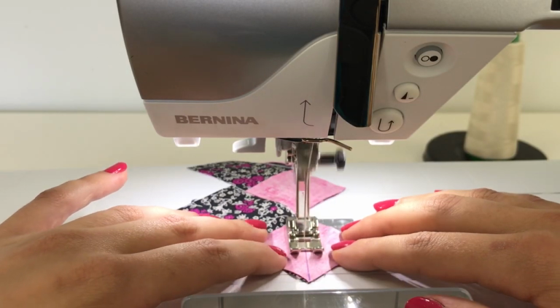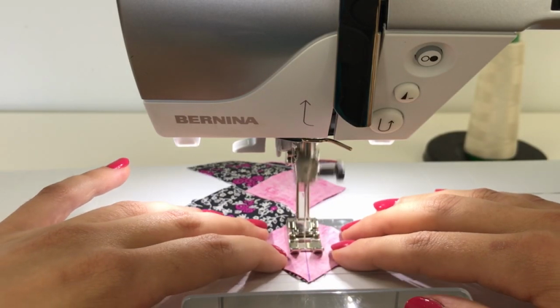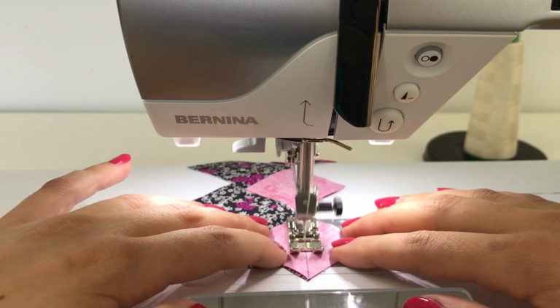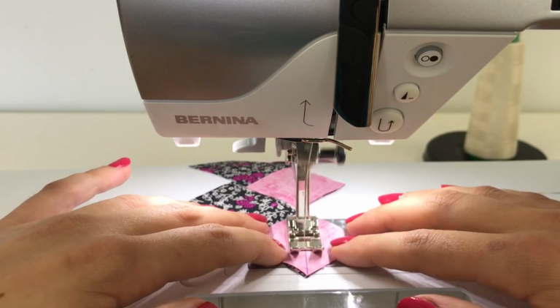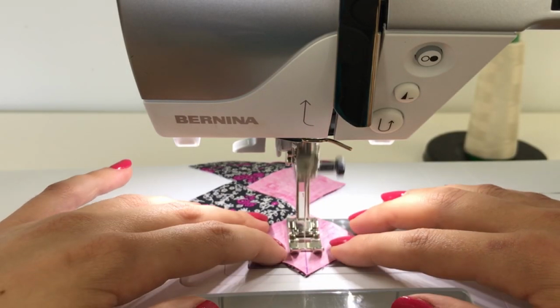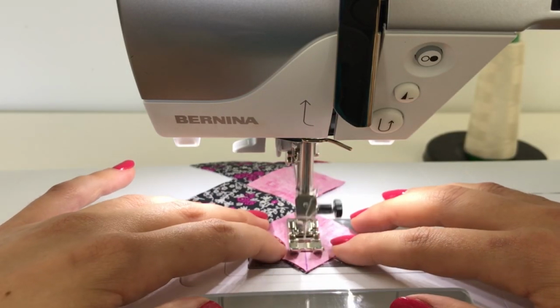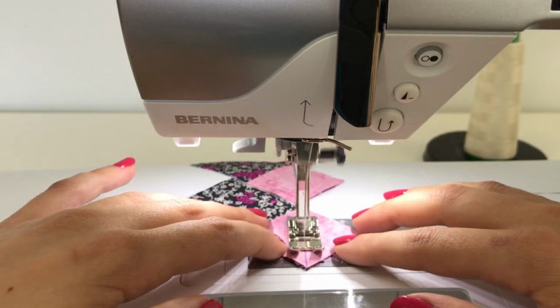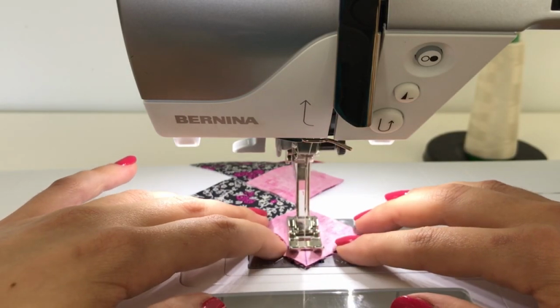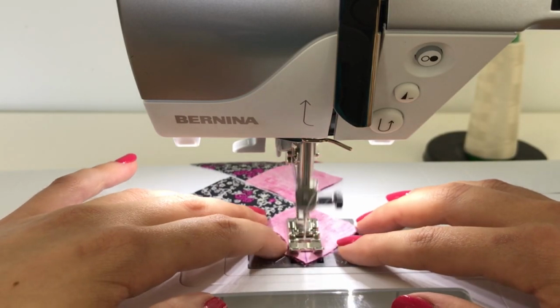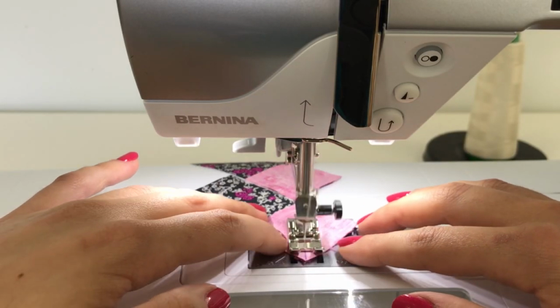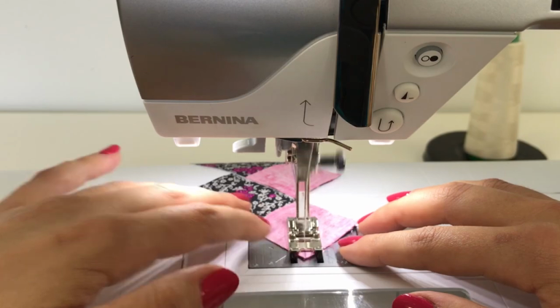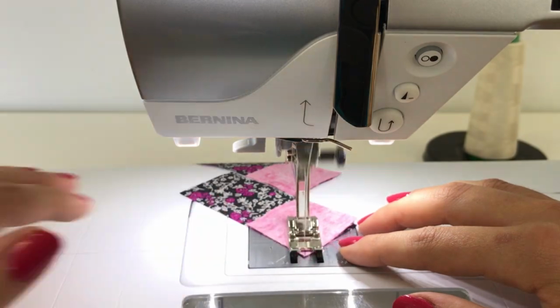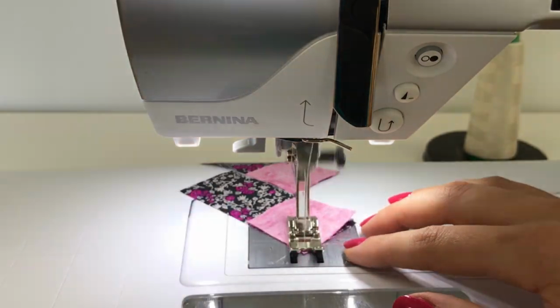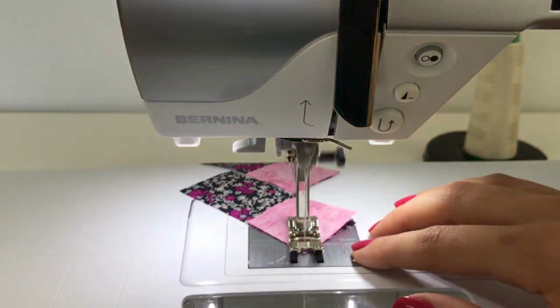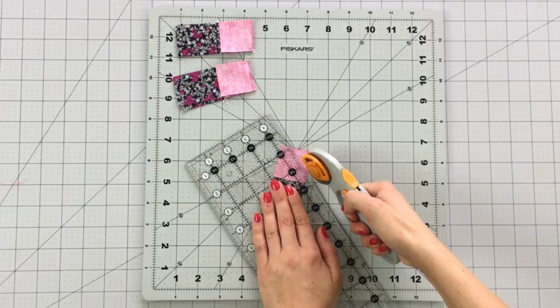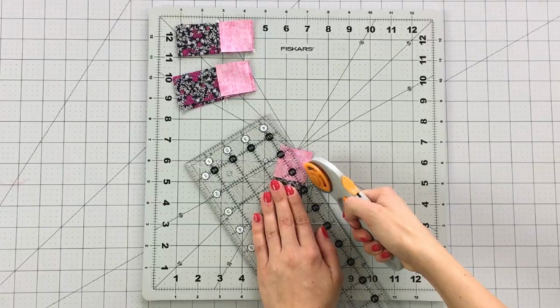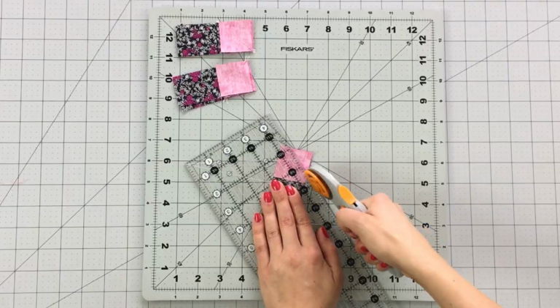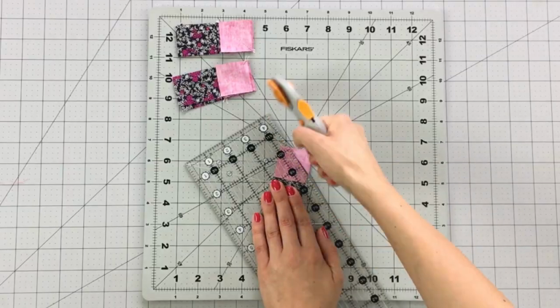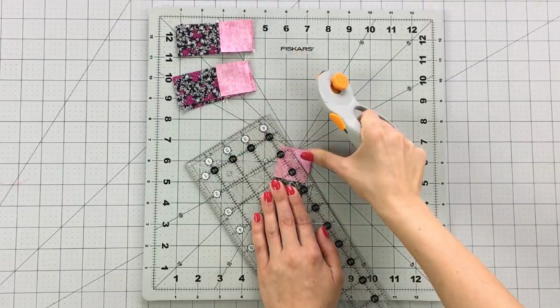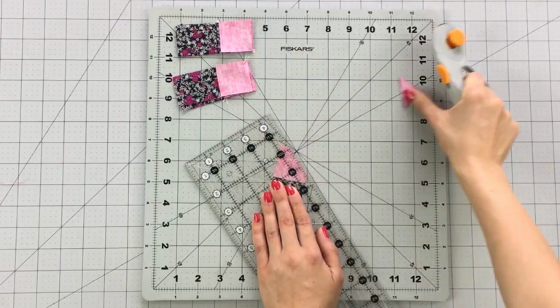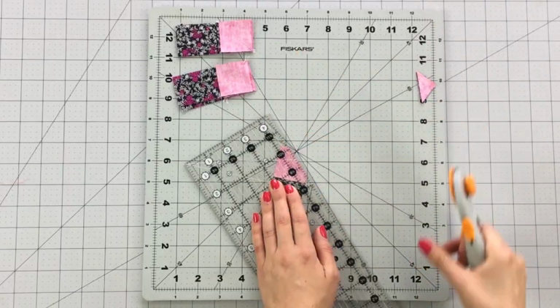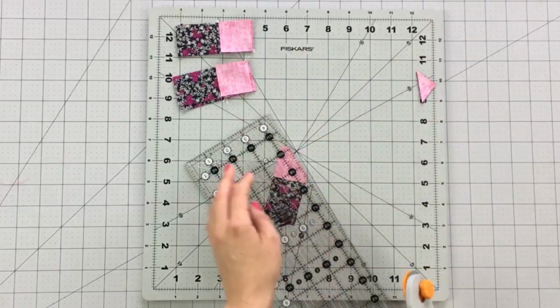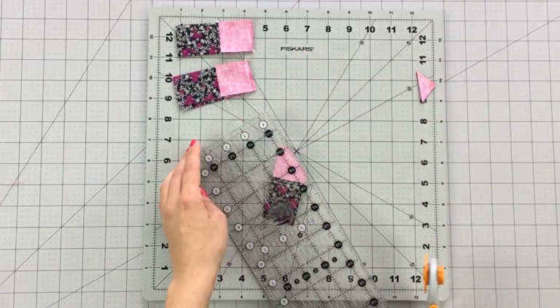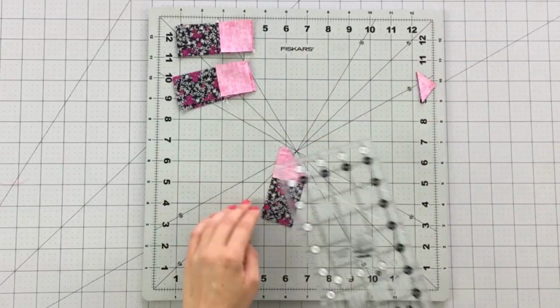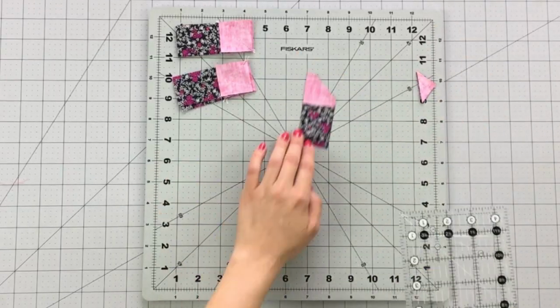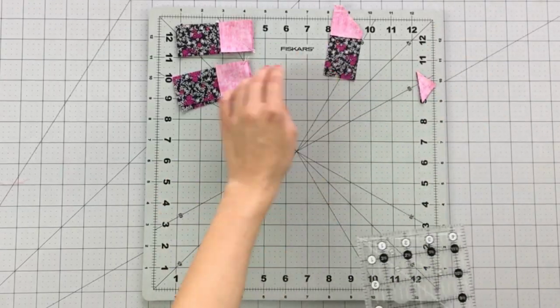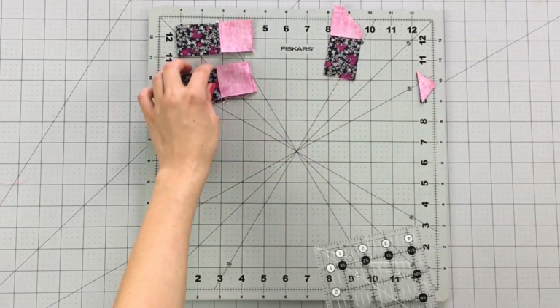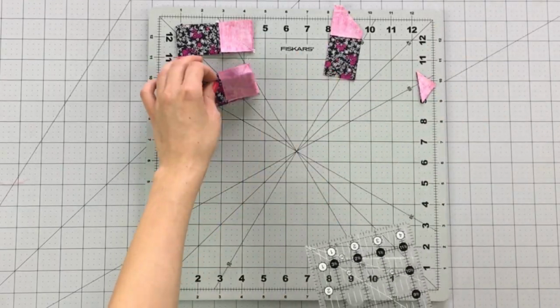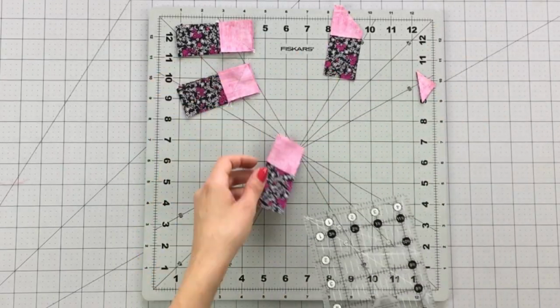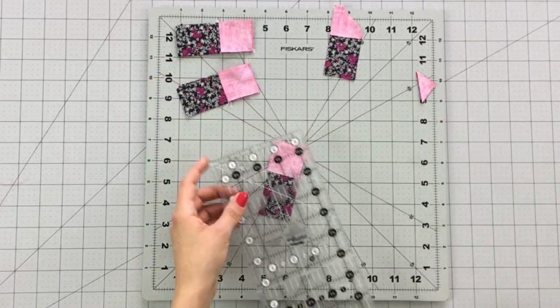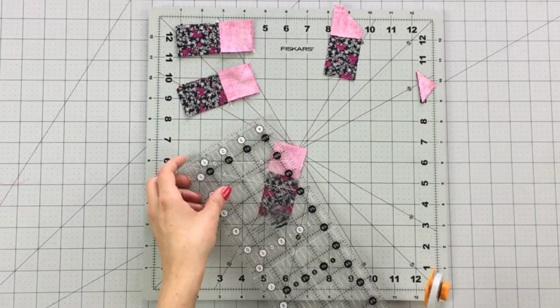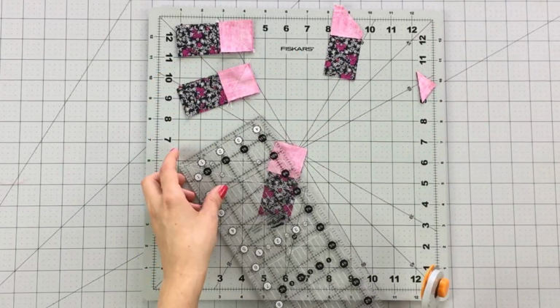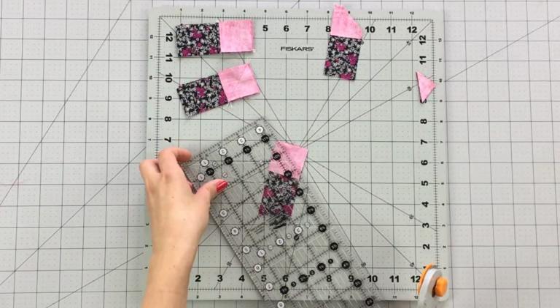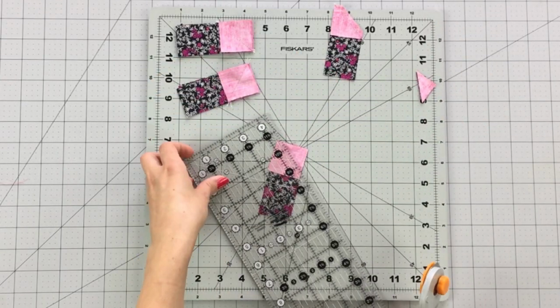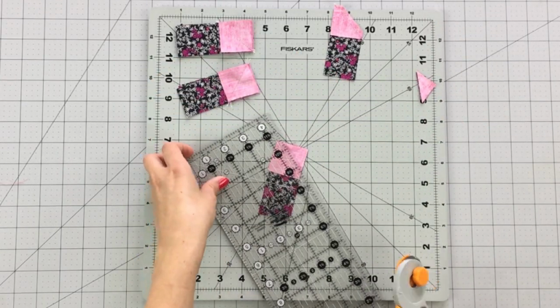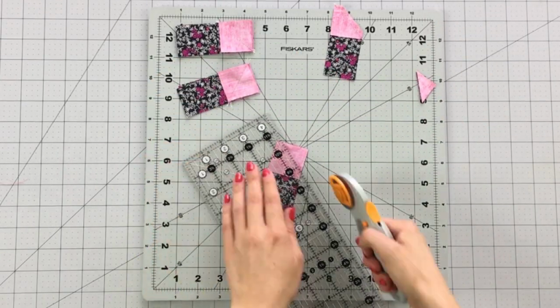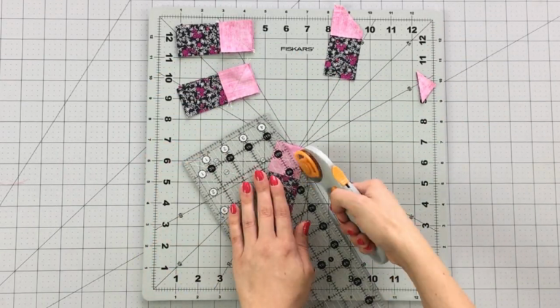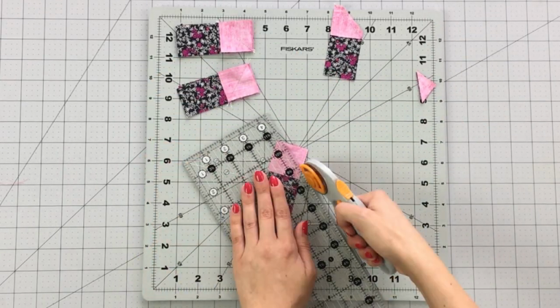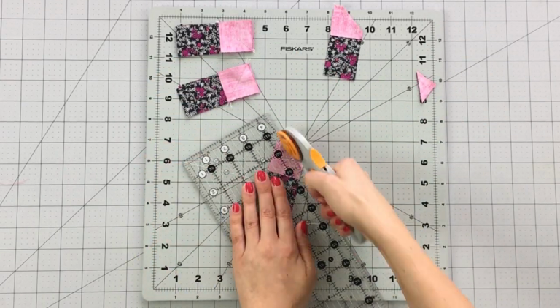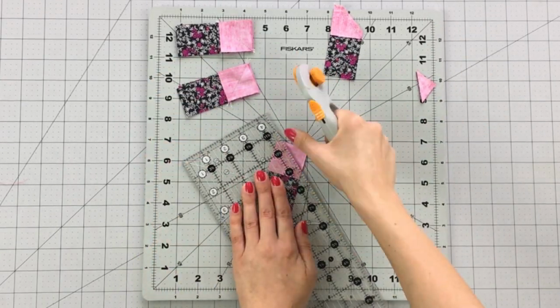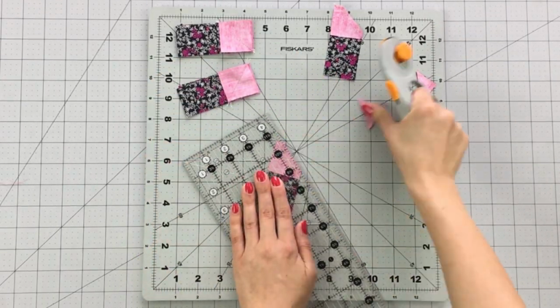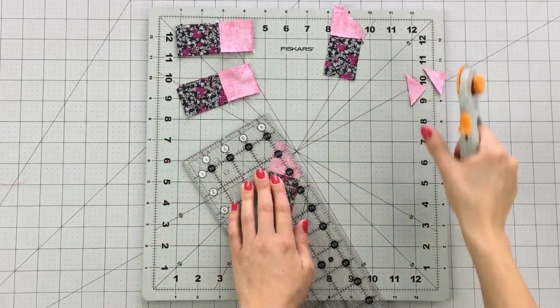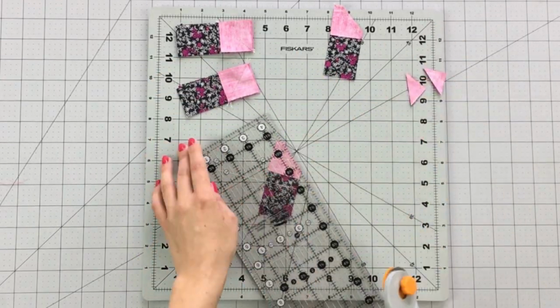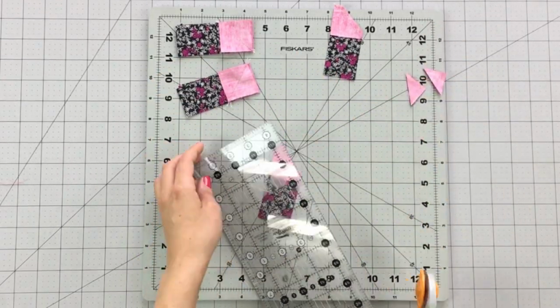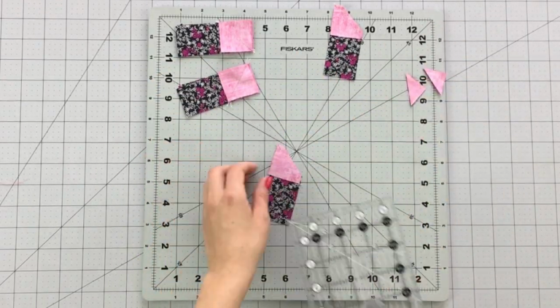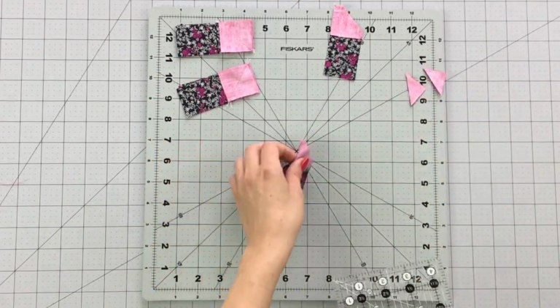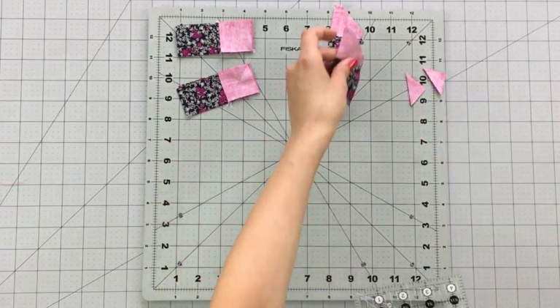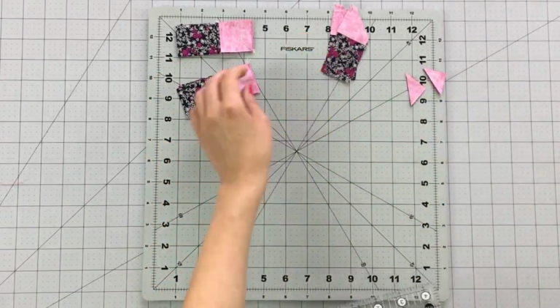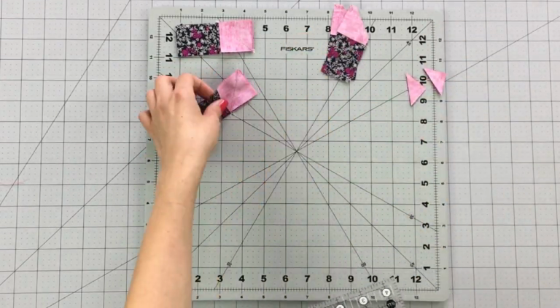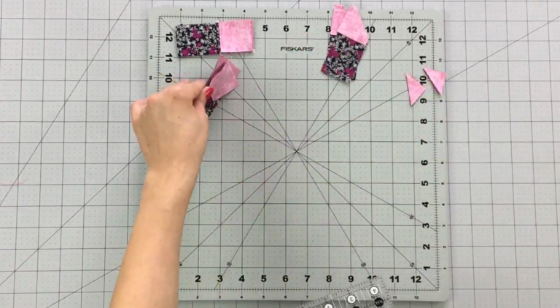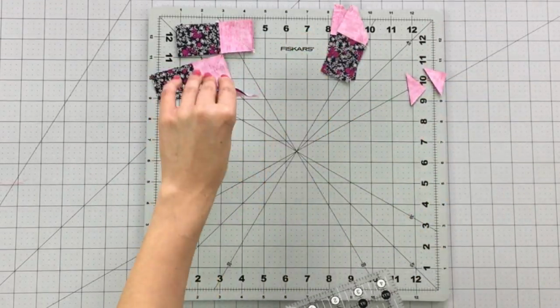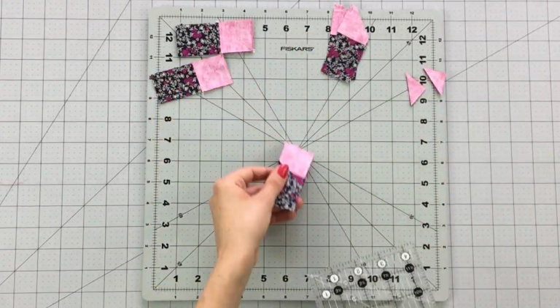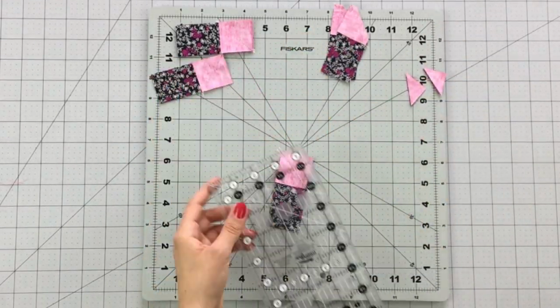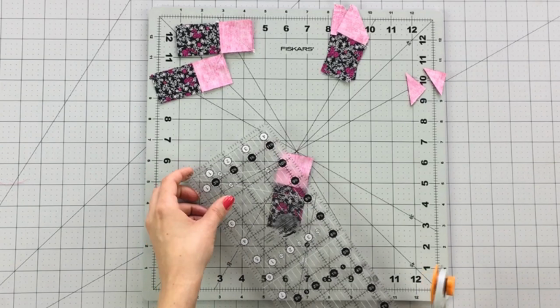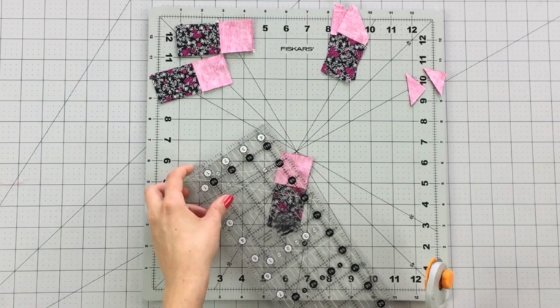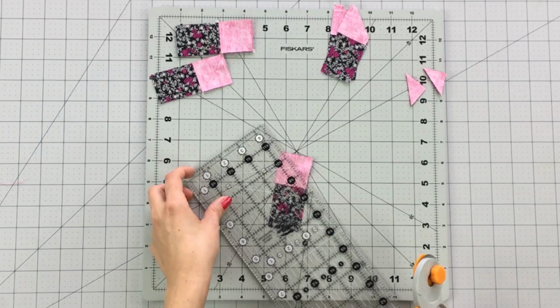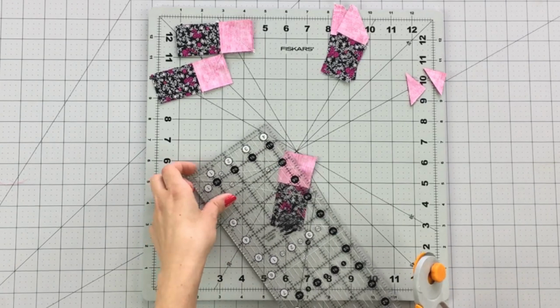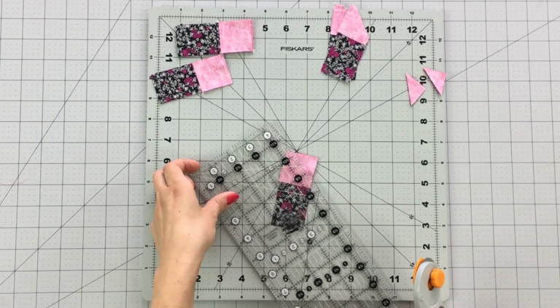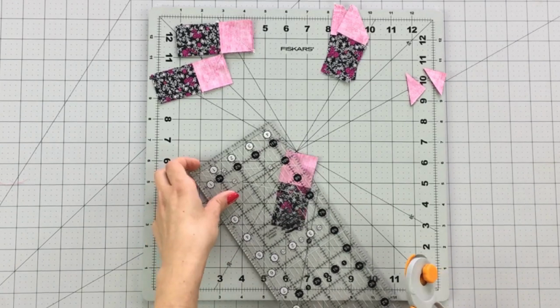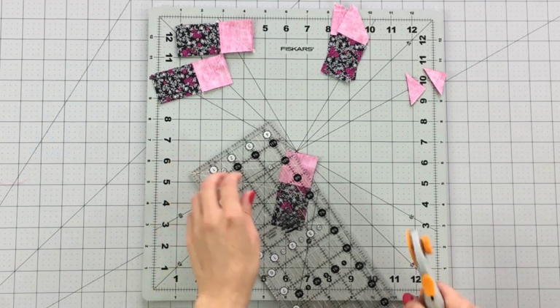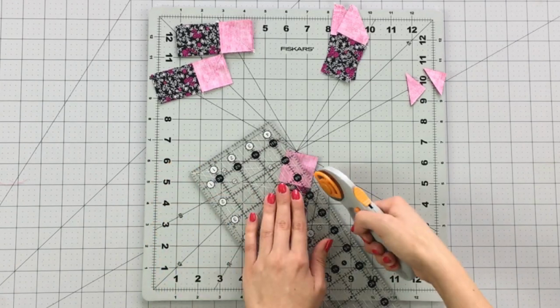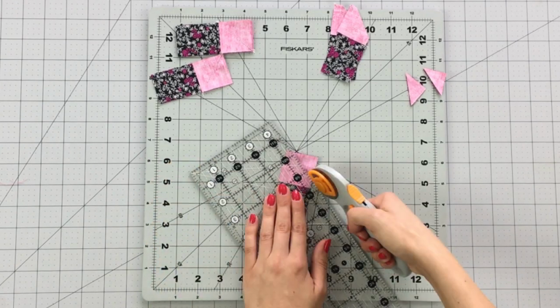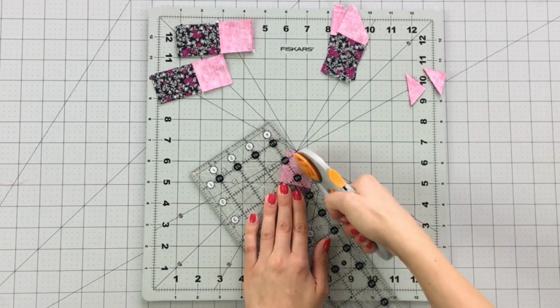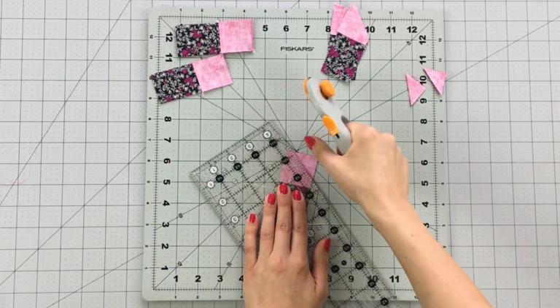Sew on the line you drew and trim your seam allowance to ¼ inch. Press your ends open to reveal your cornered triangle strip units.